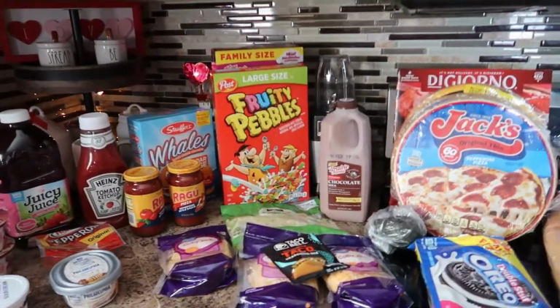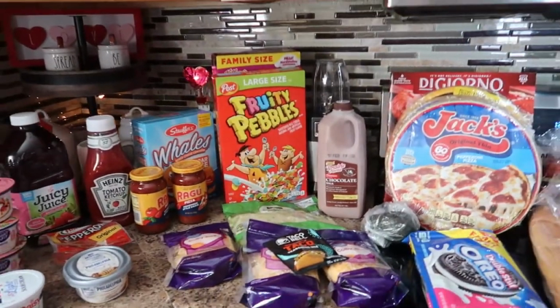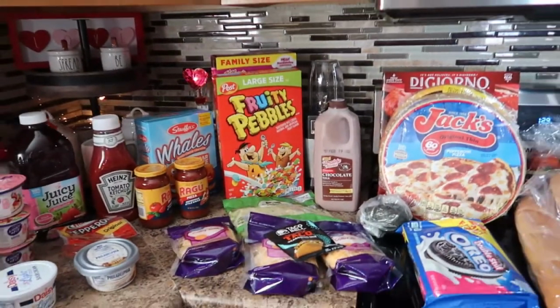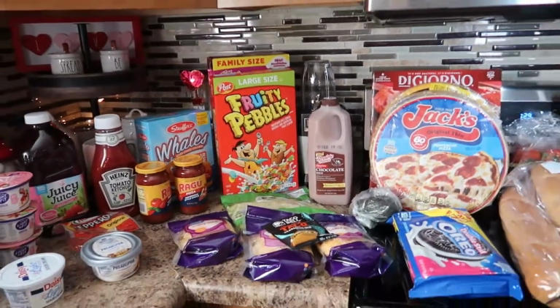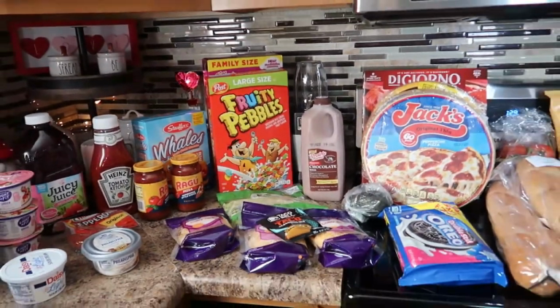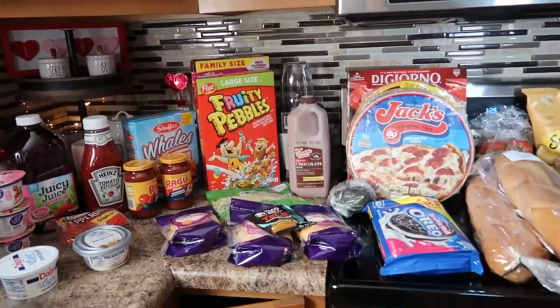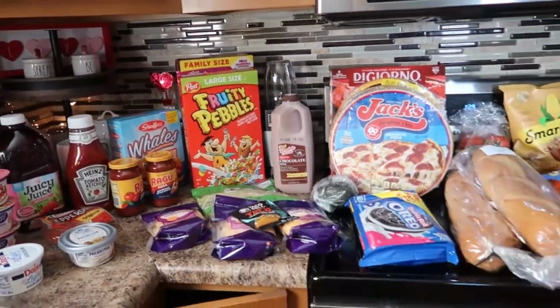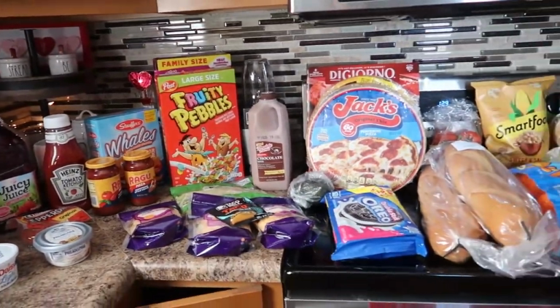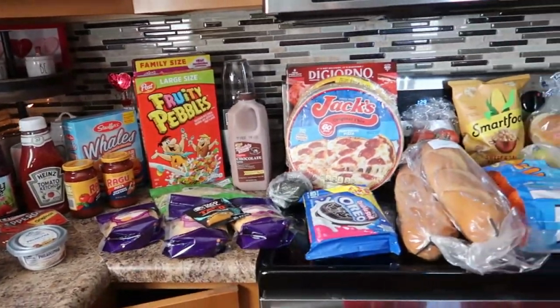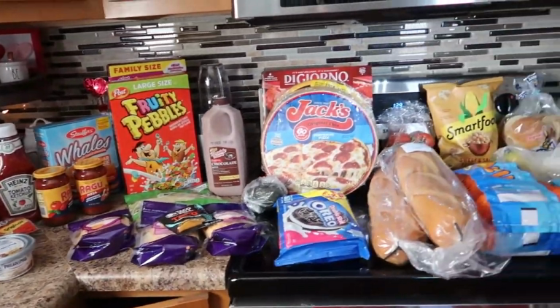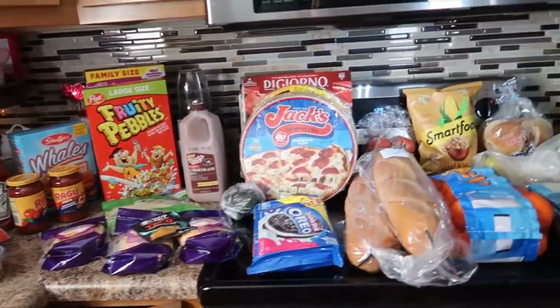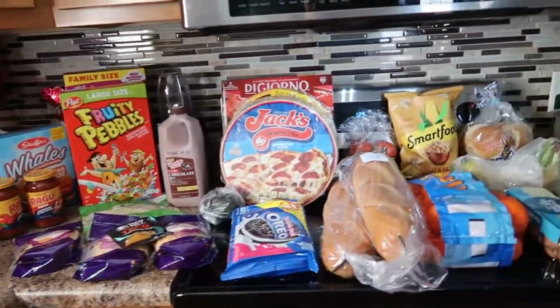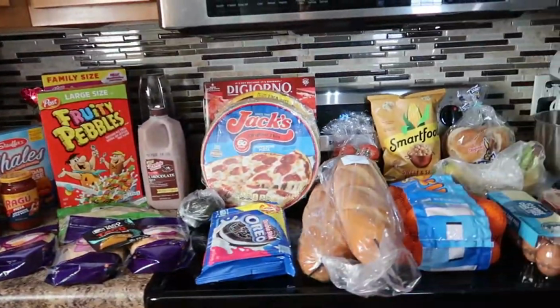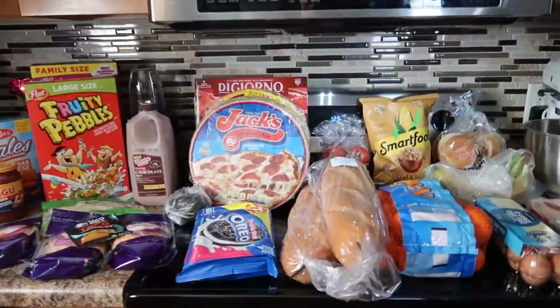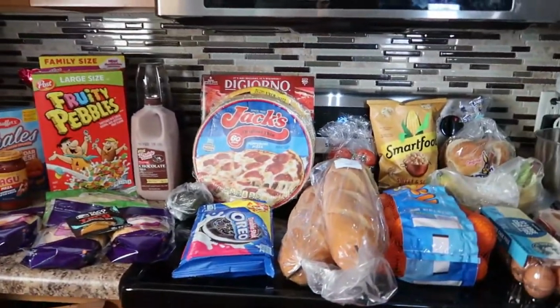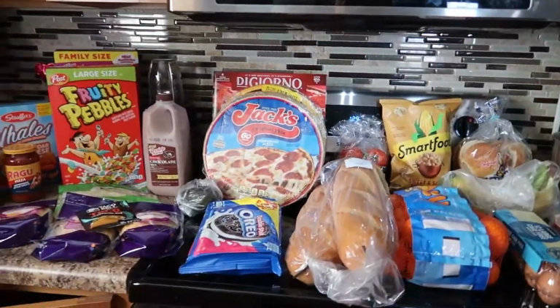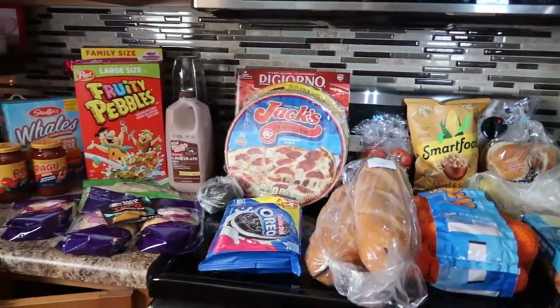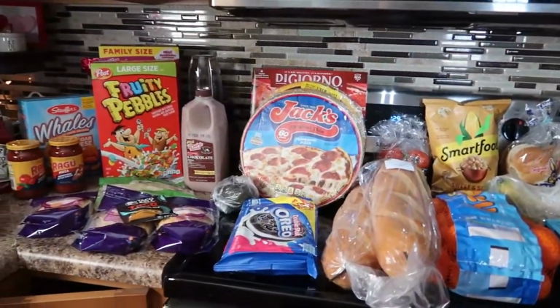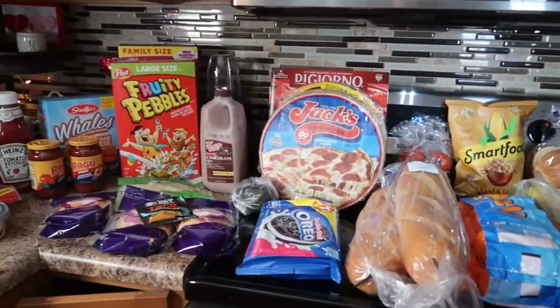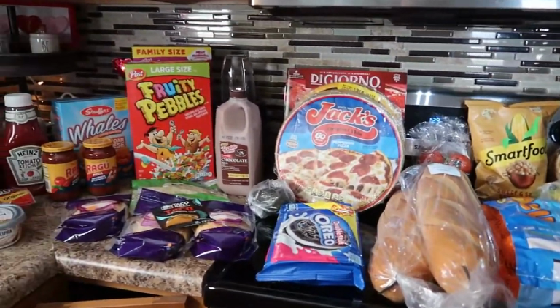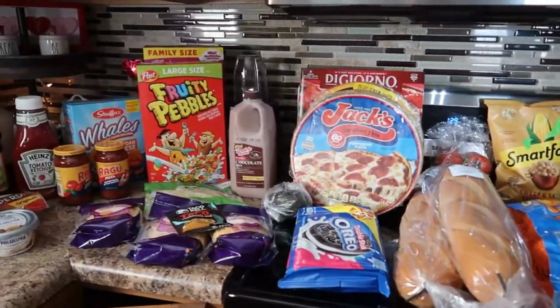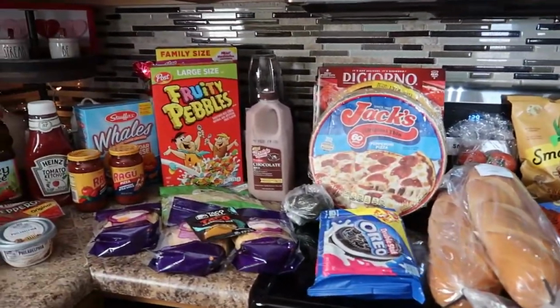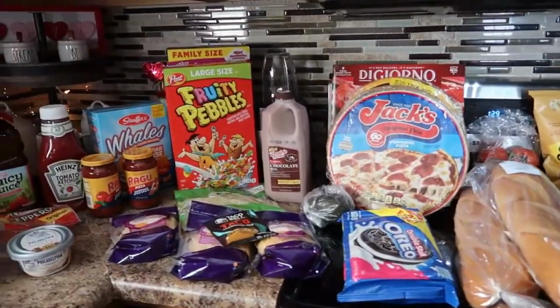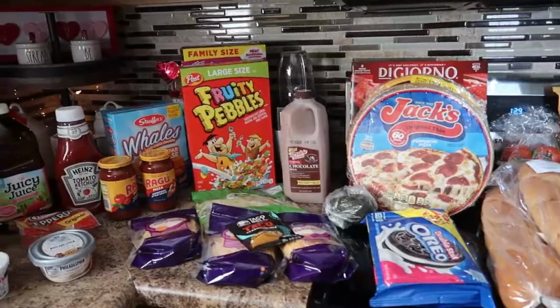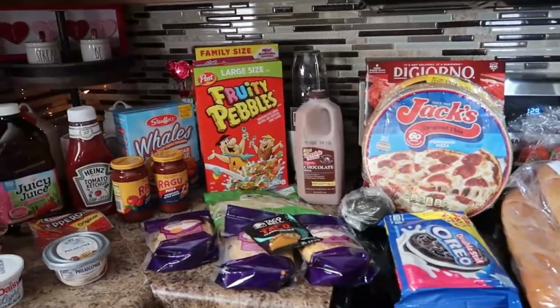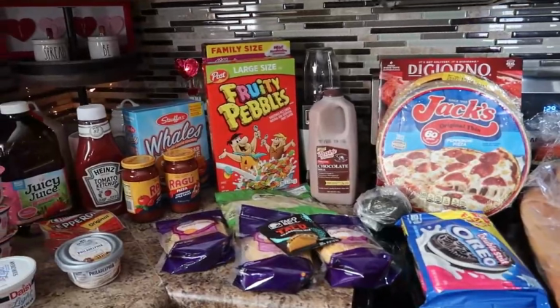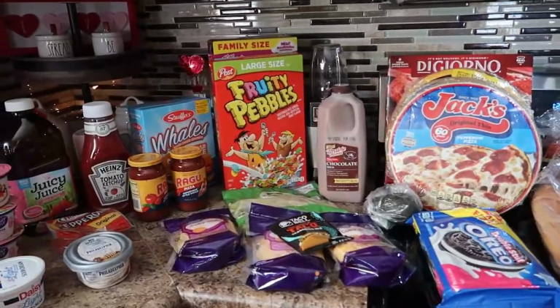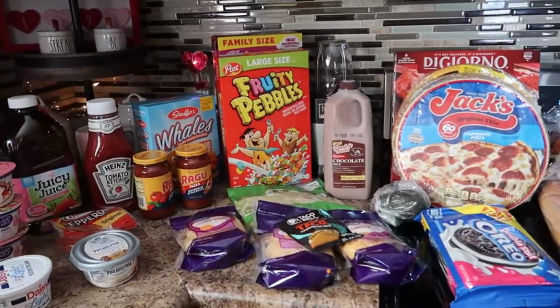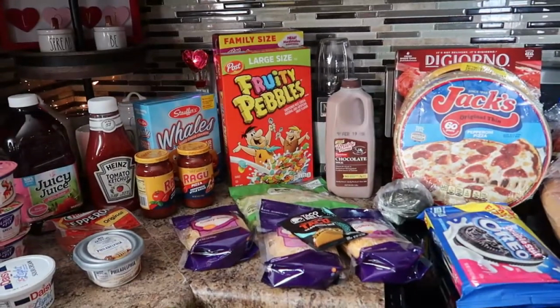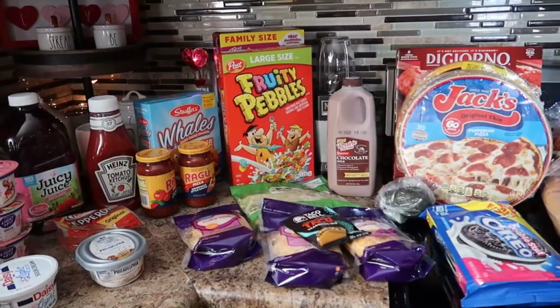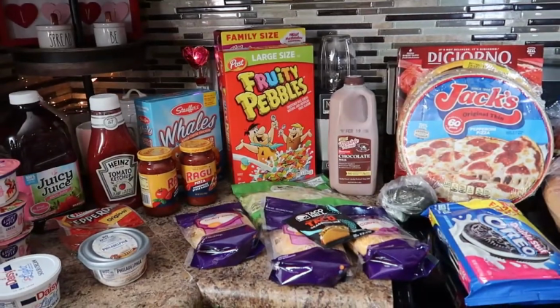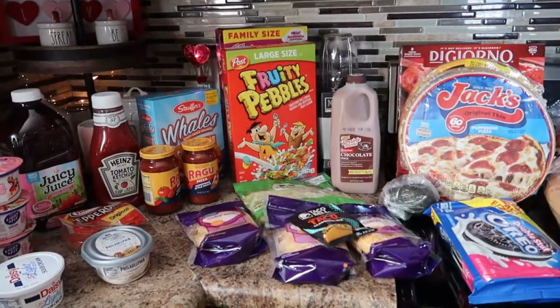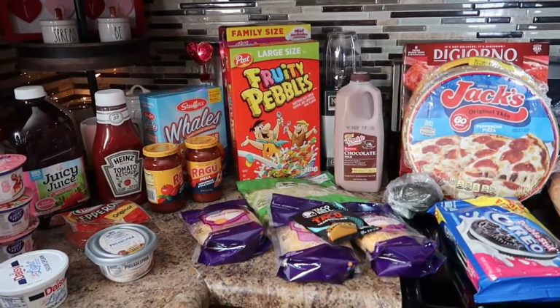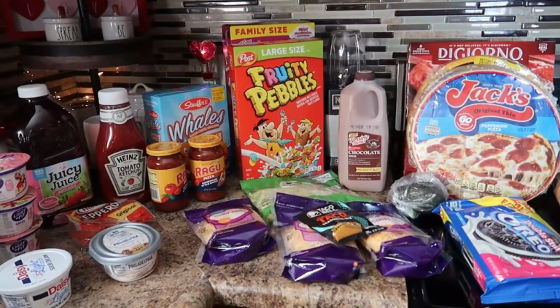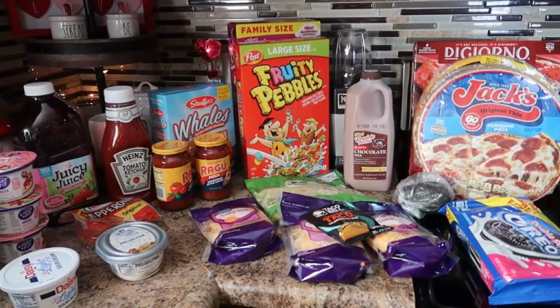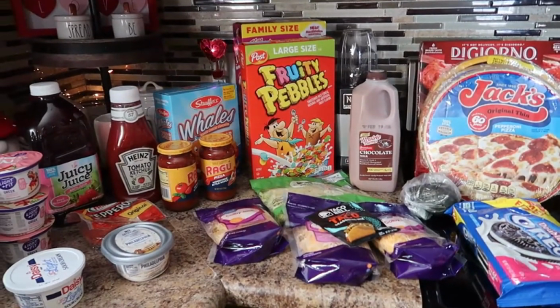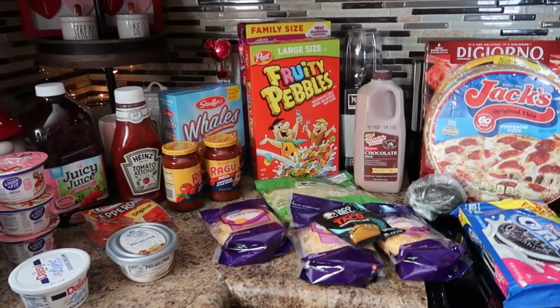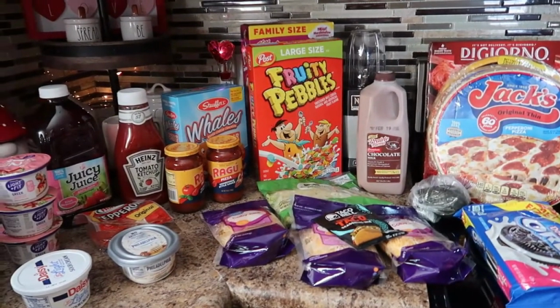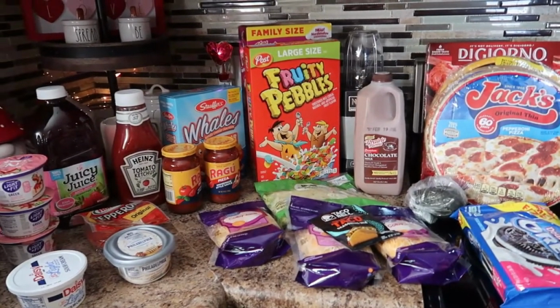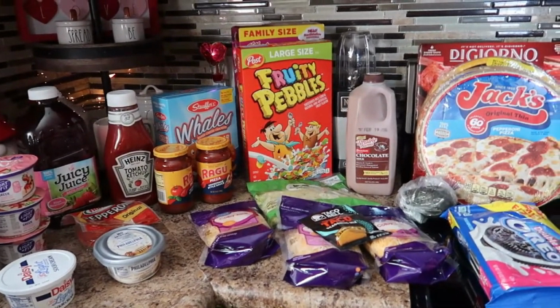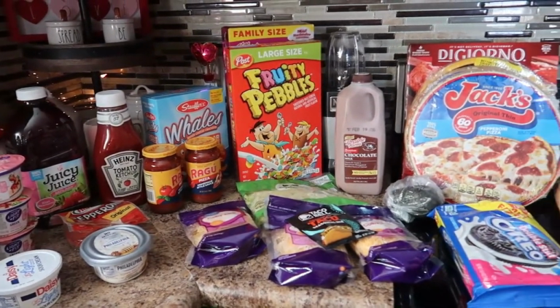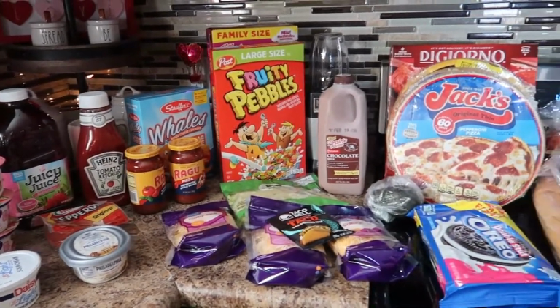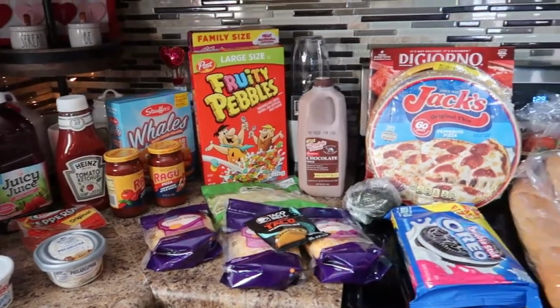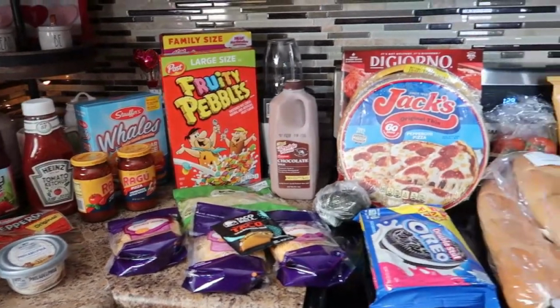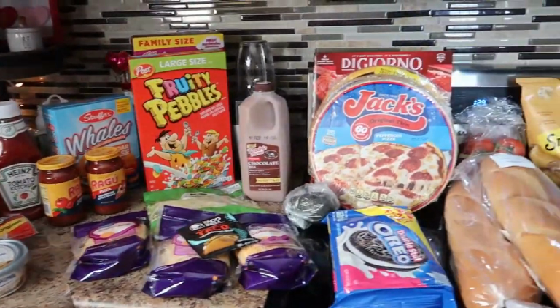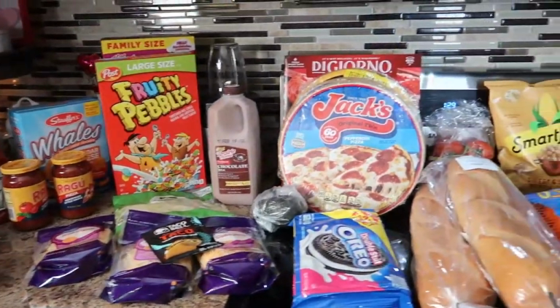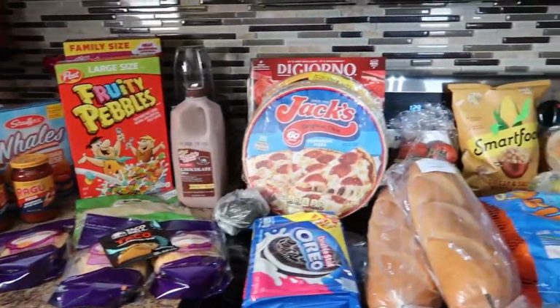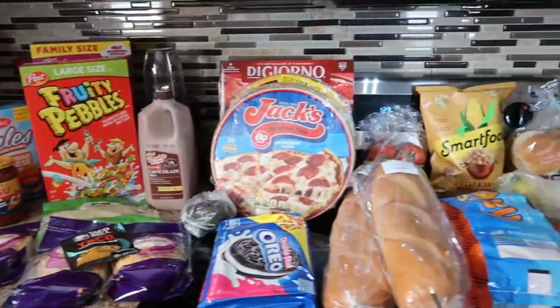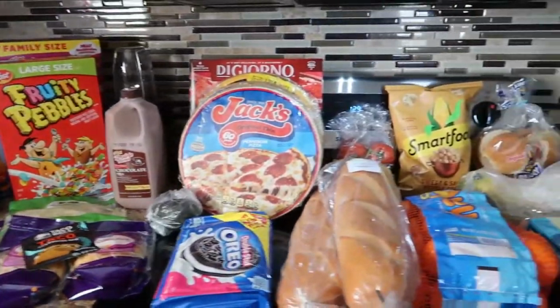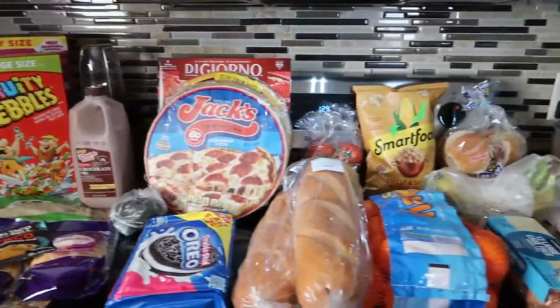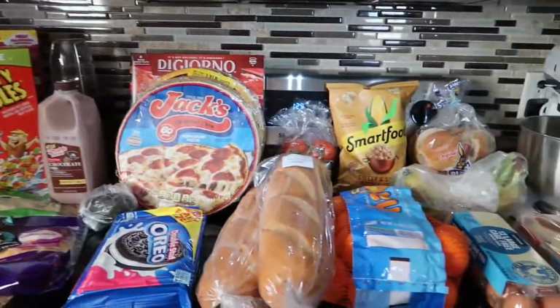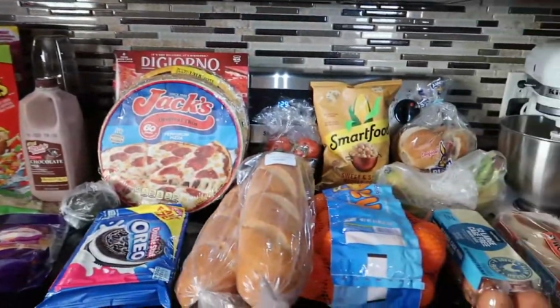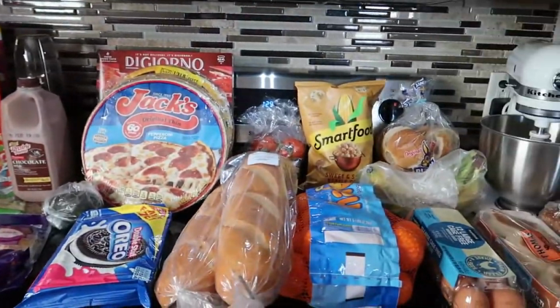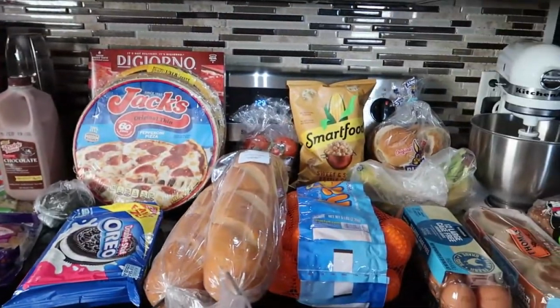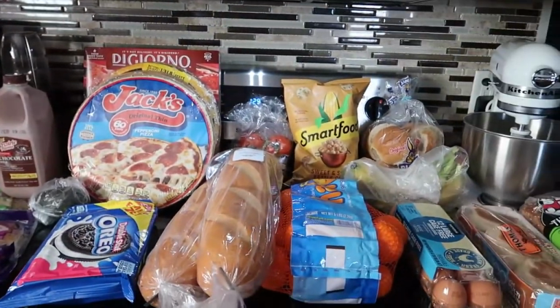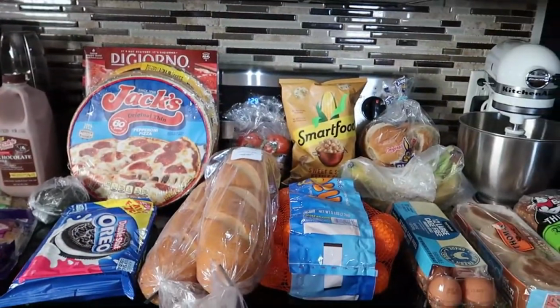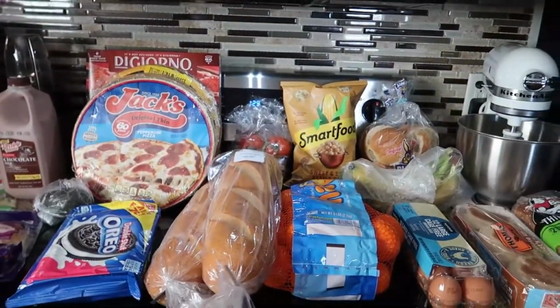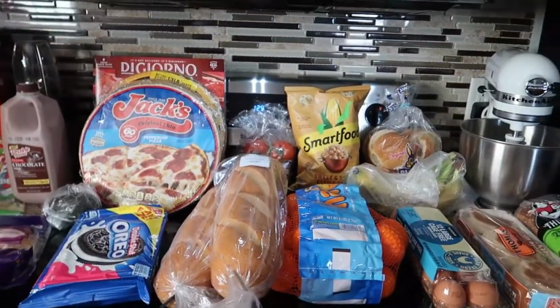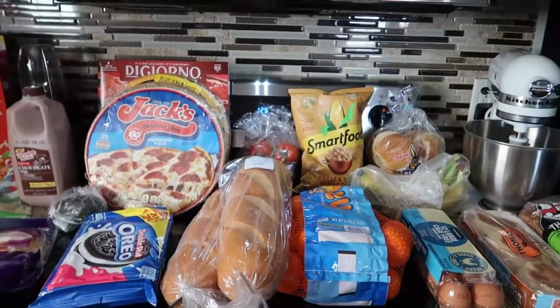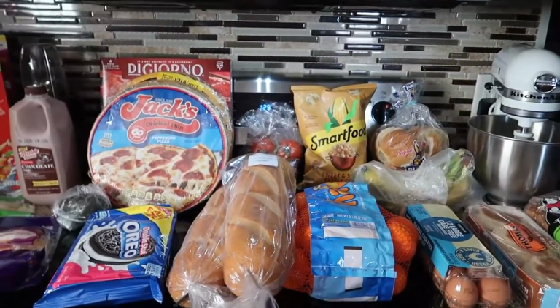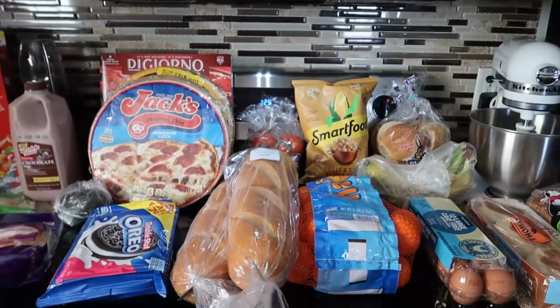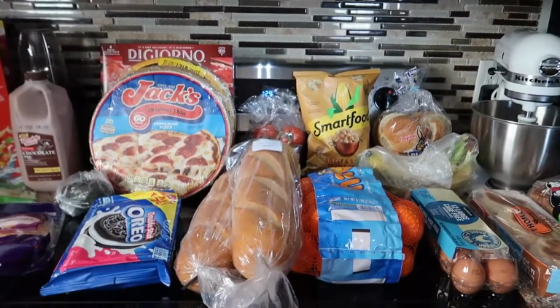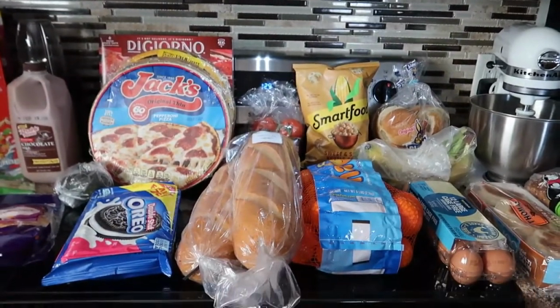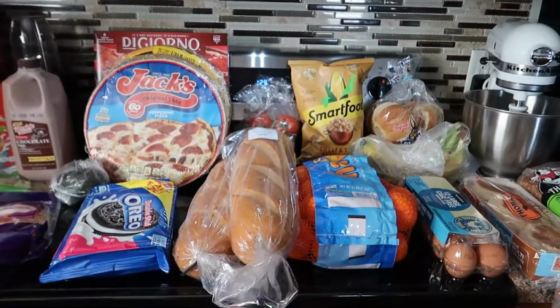Make sure you stay tuned to the end of this video — I'm going to give you a sneak peek into my dinner meal plan ideas for the week.